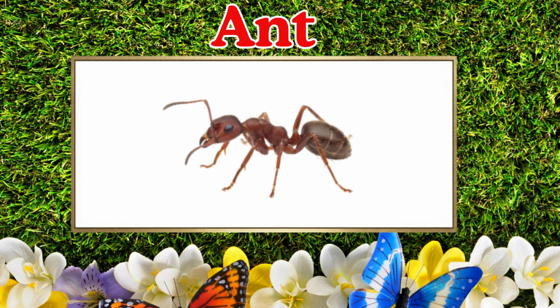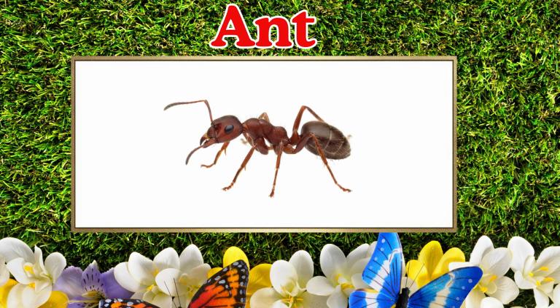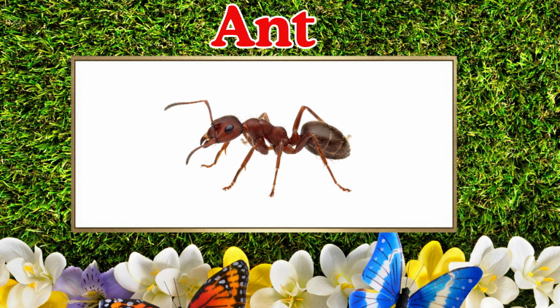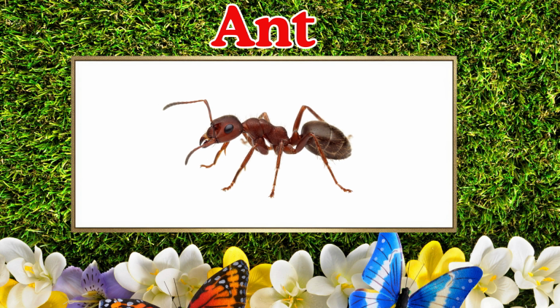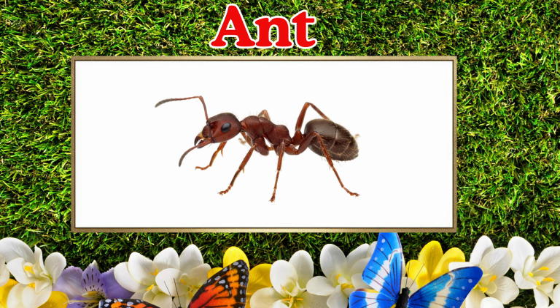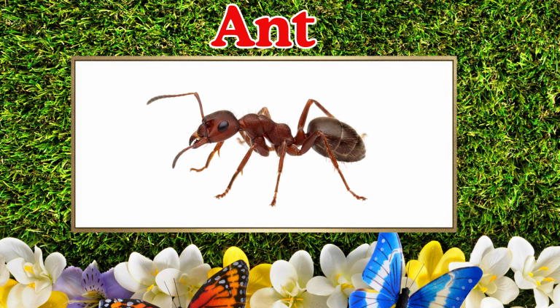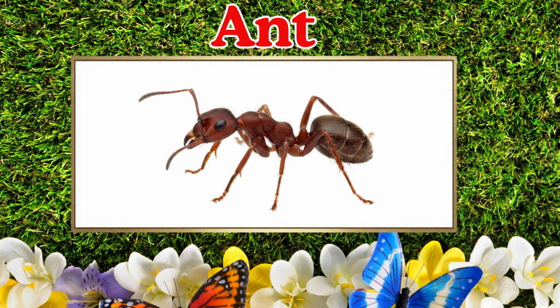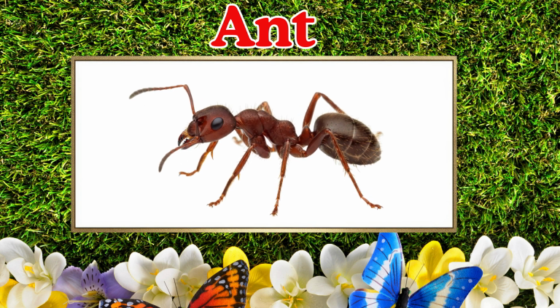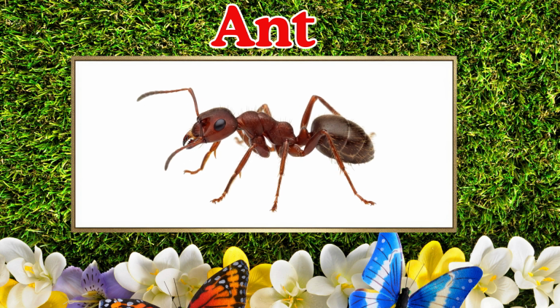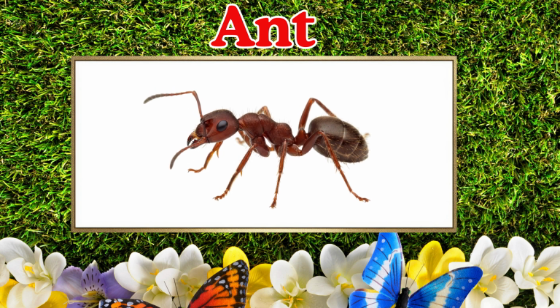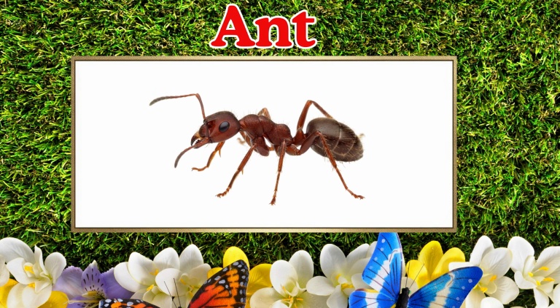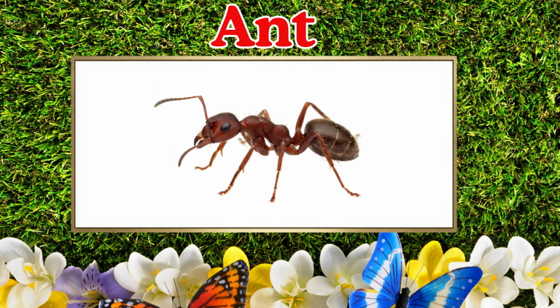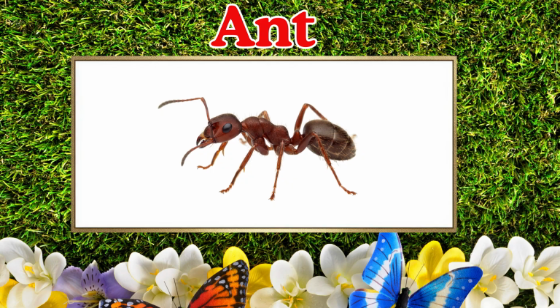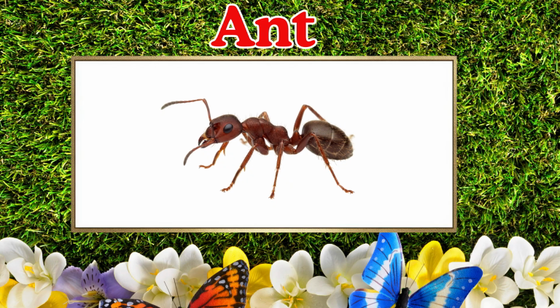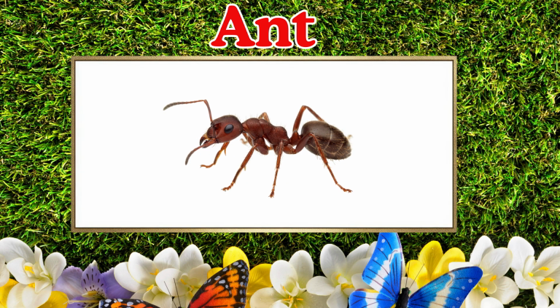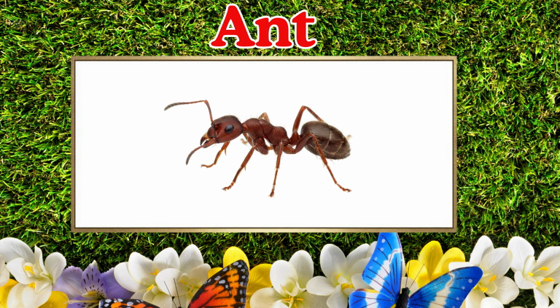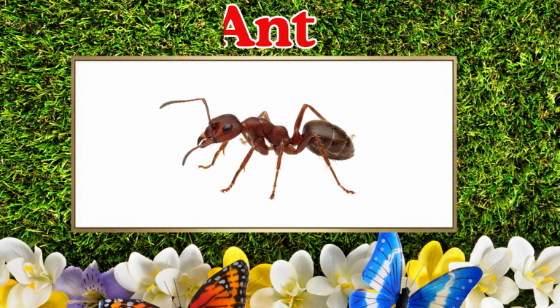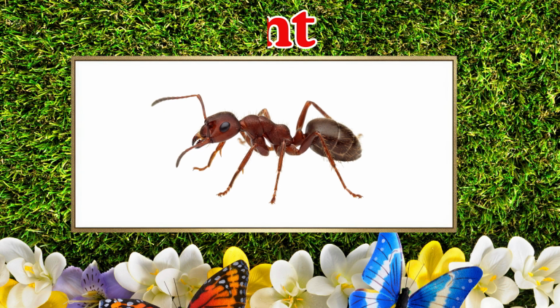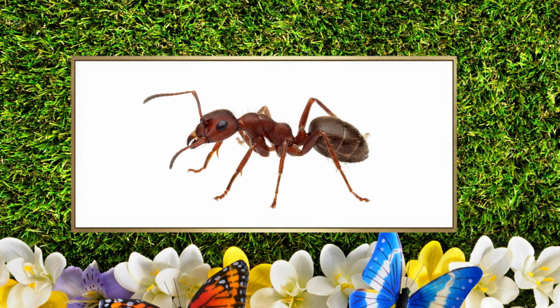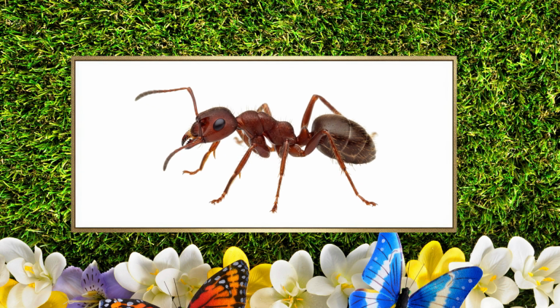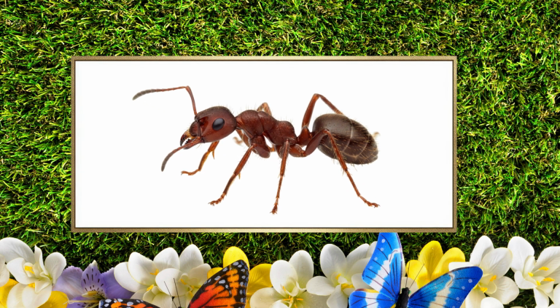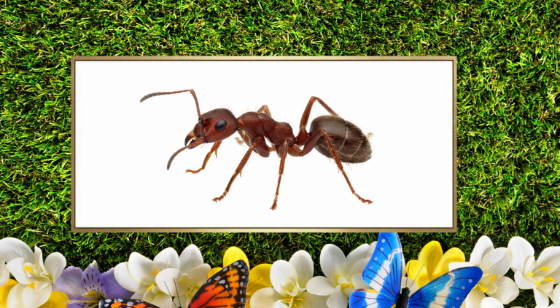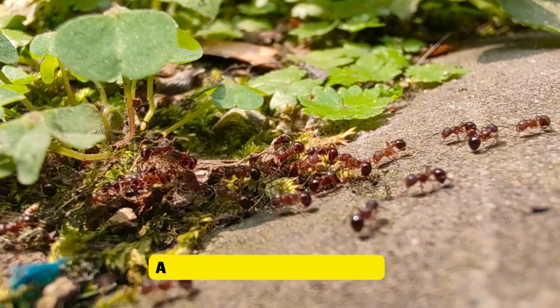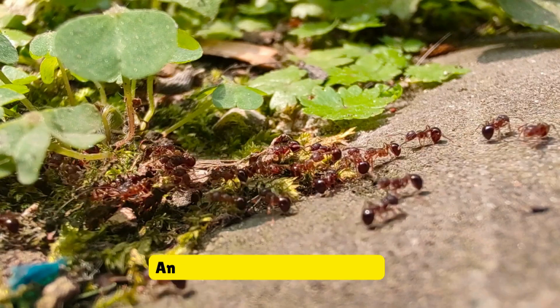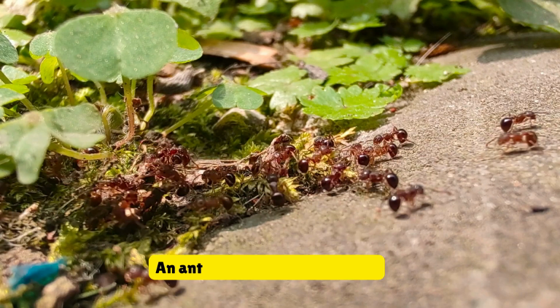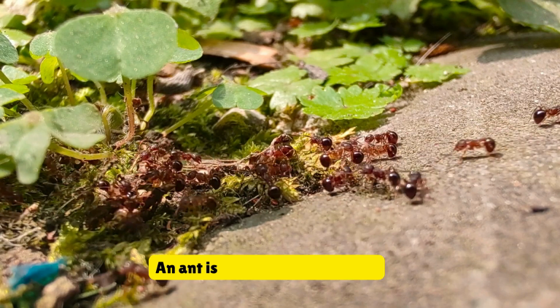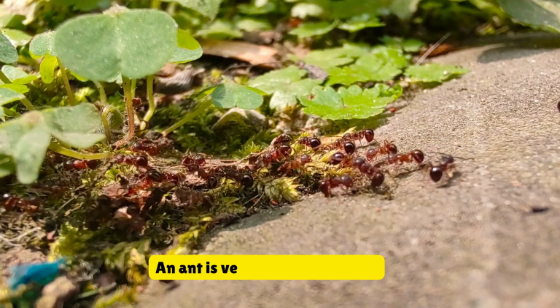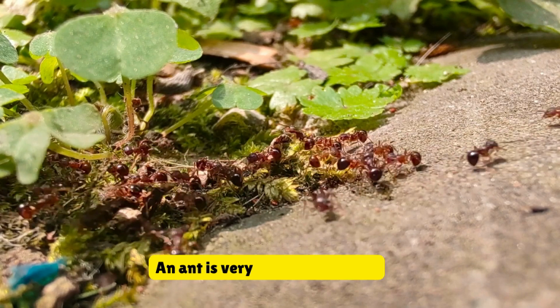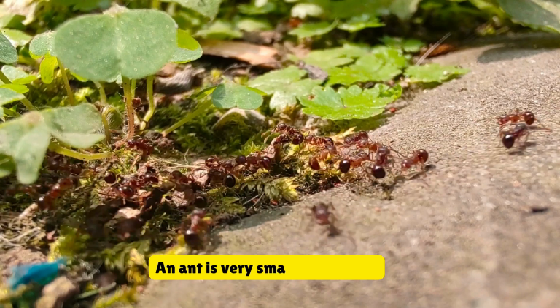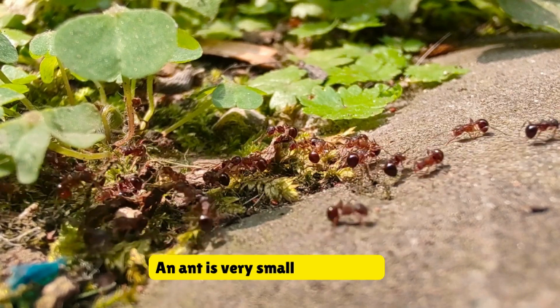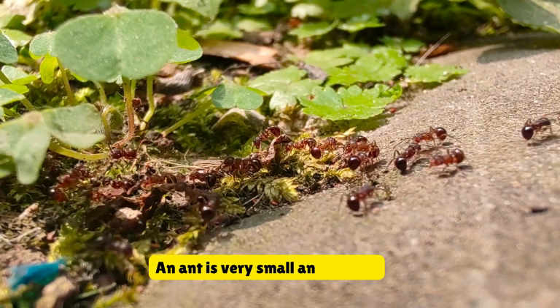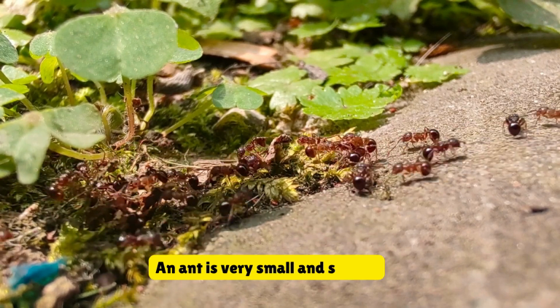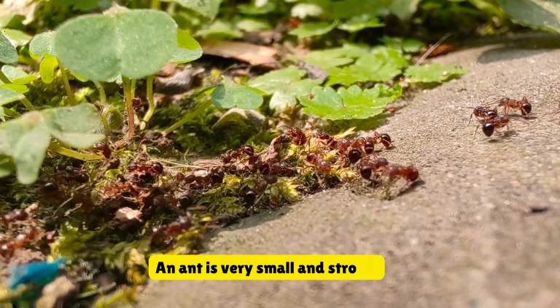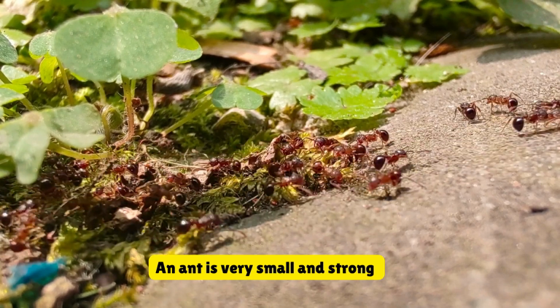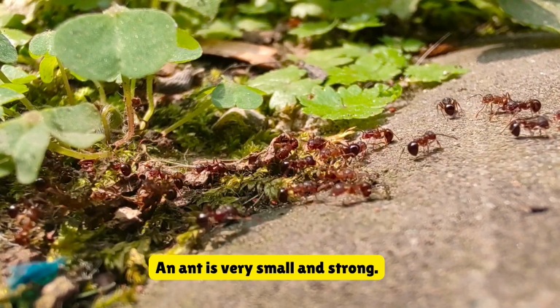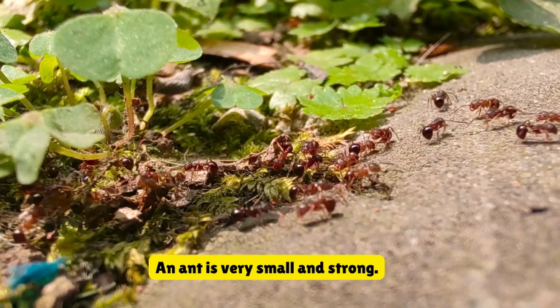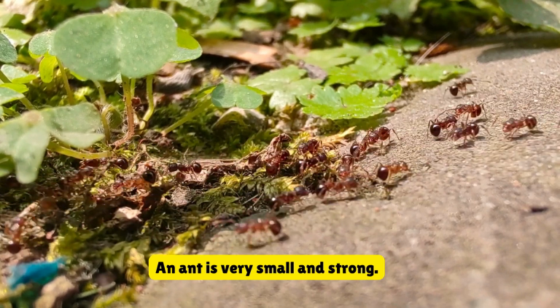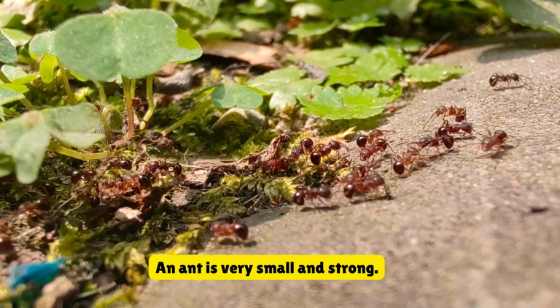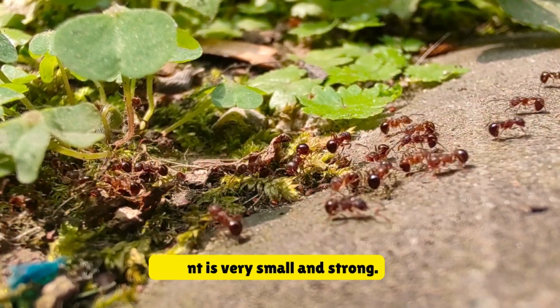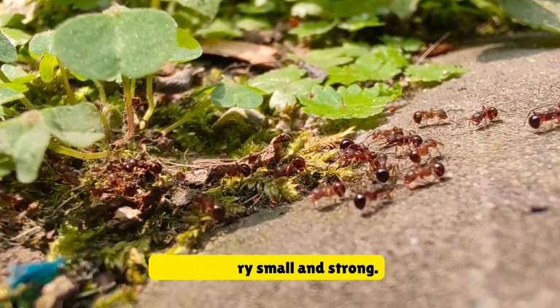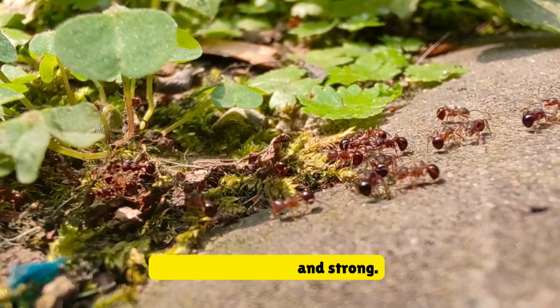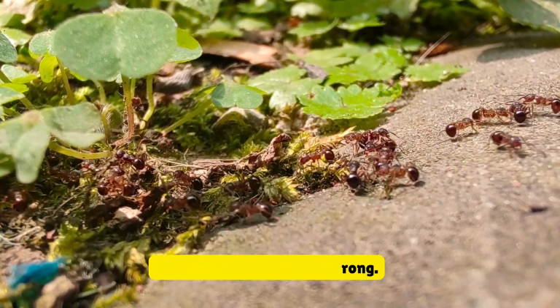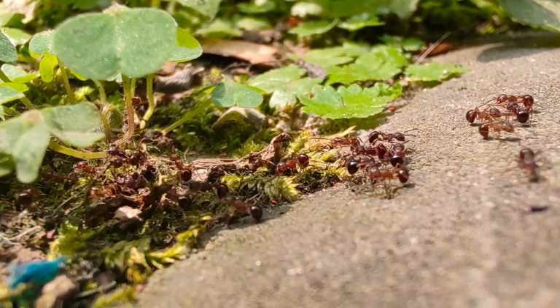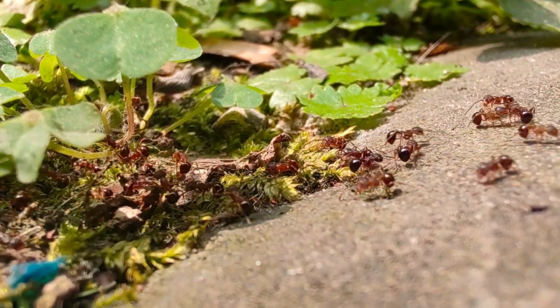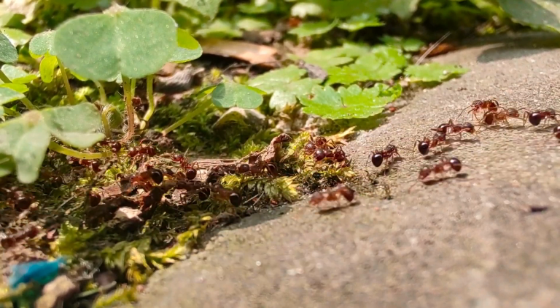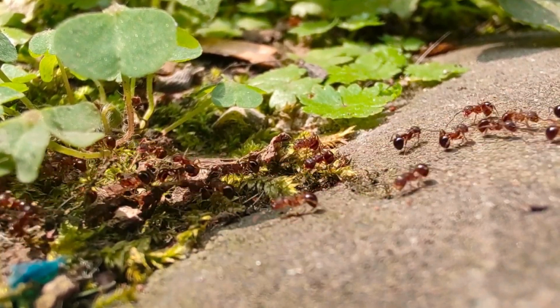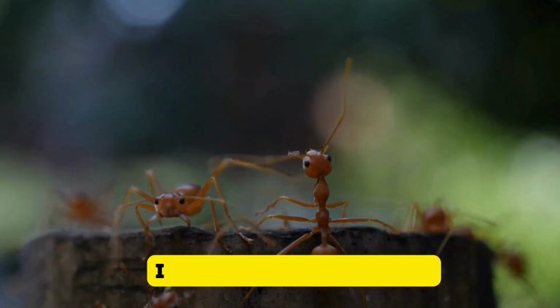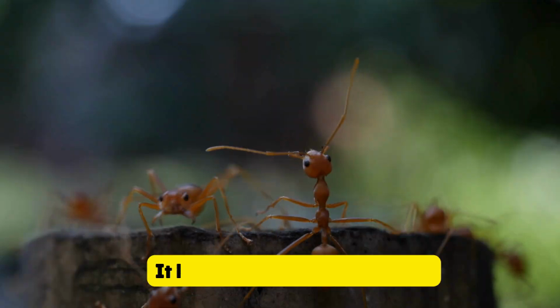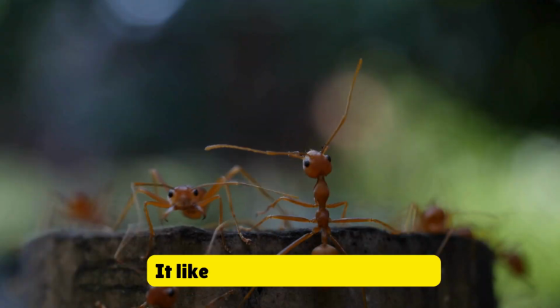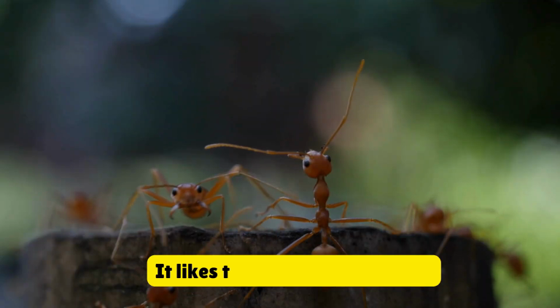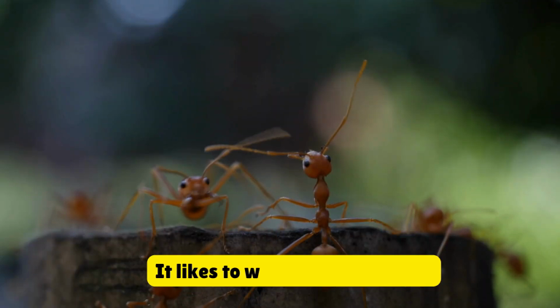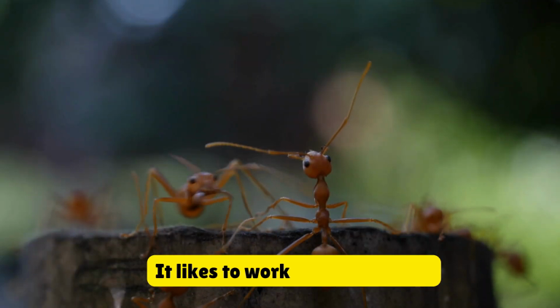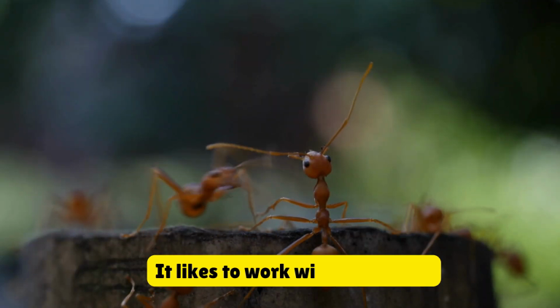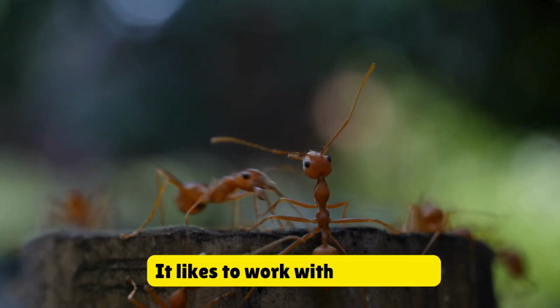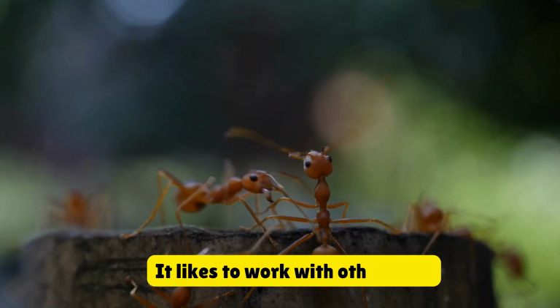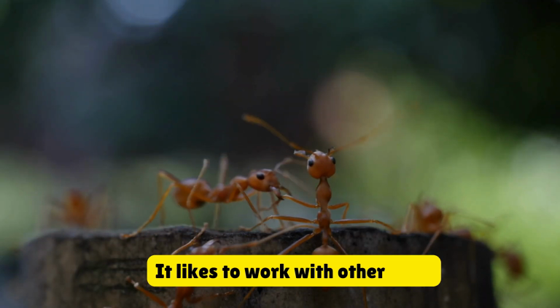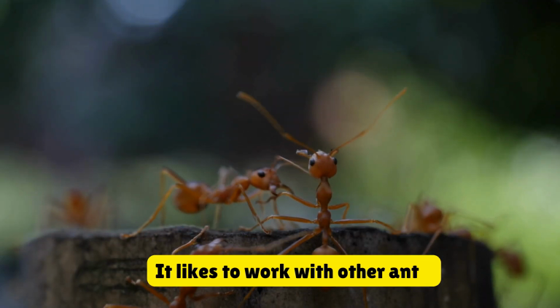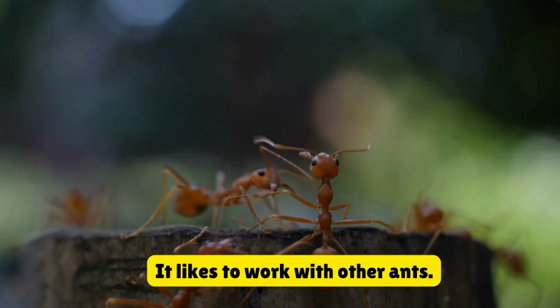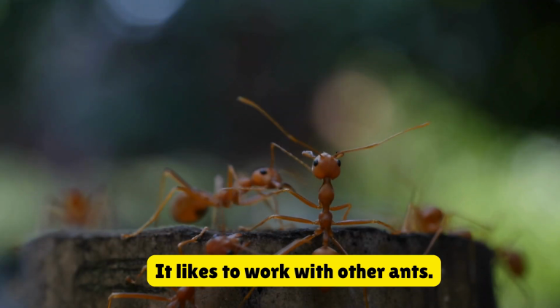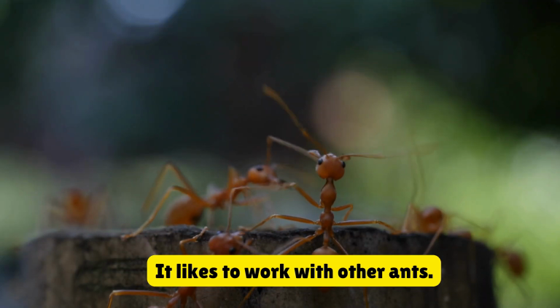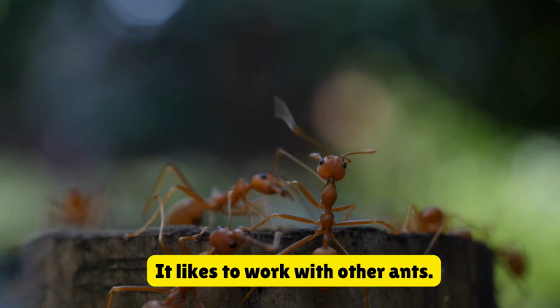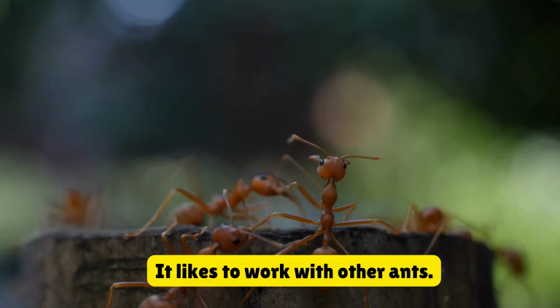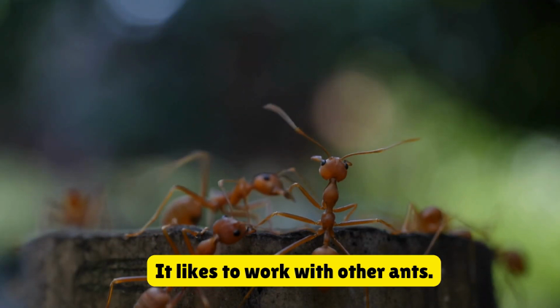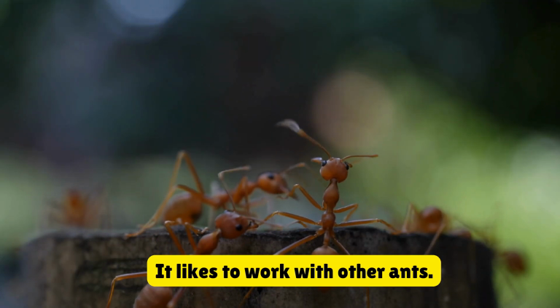This is an ant. An ant is very small and strong. It likes to work with other ants.